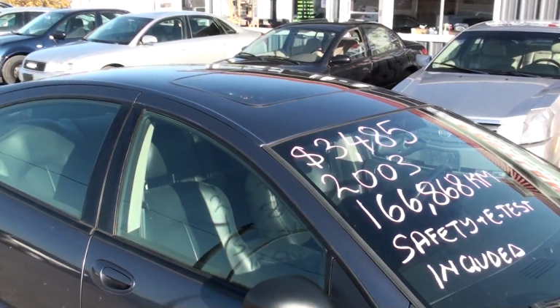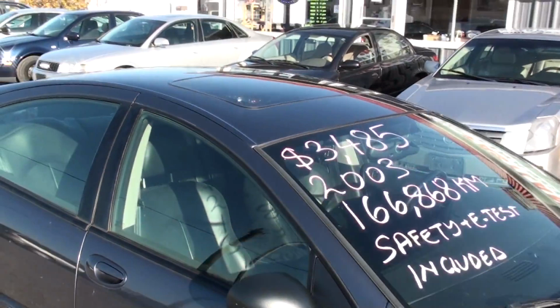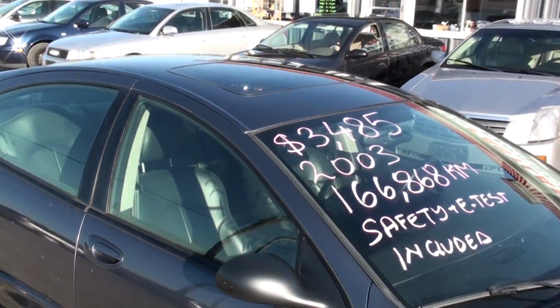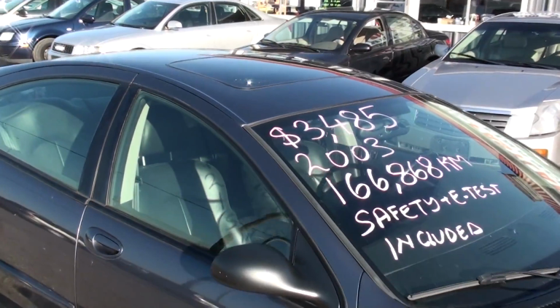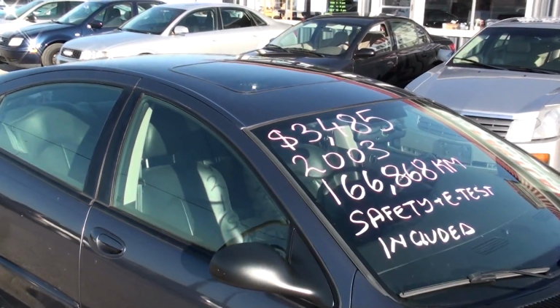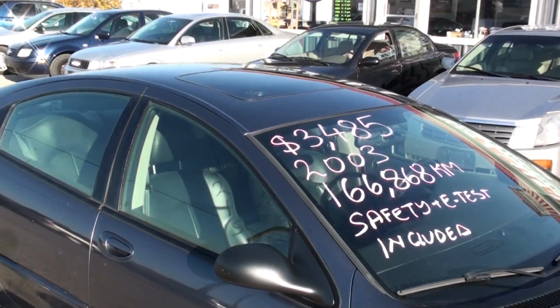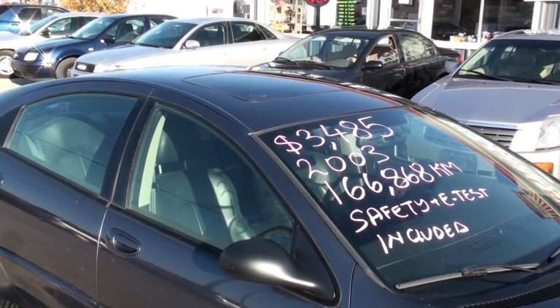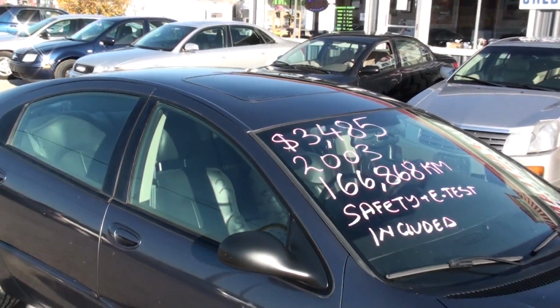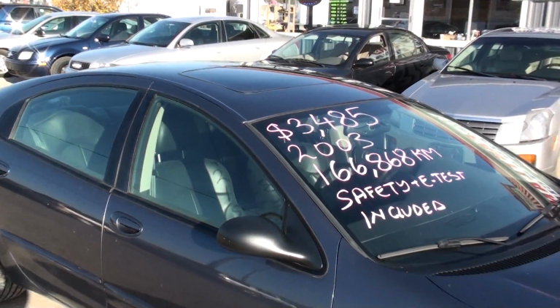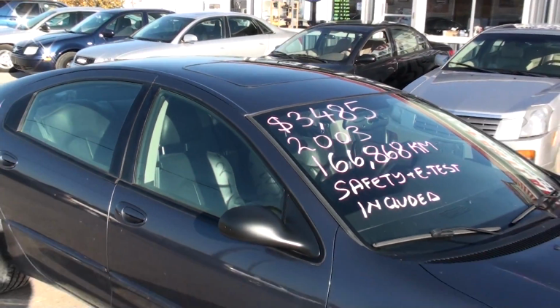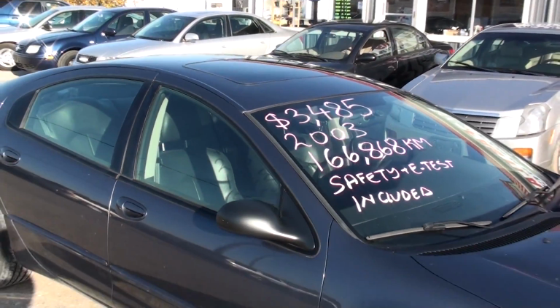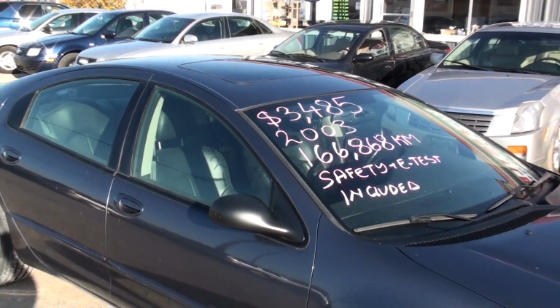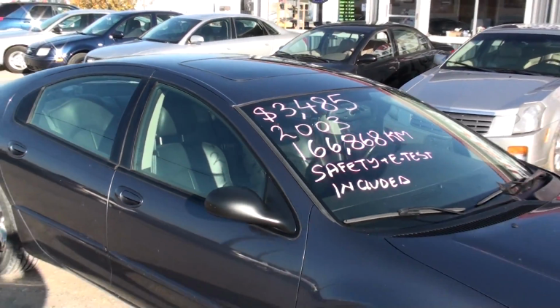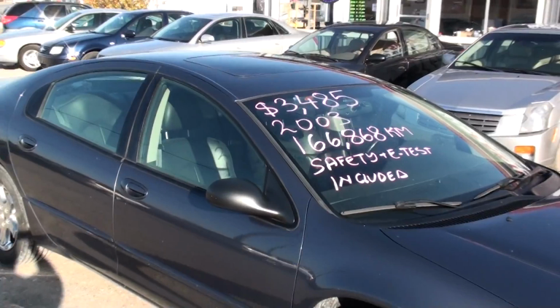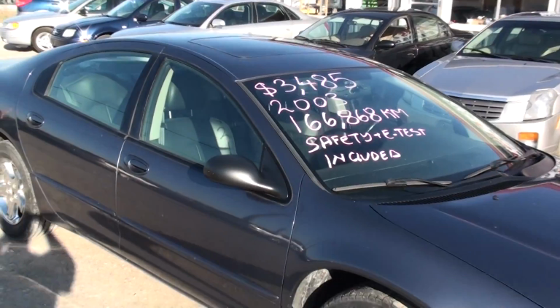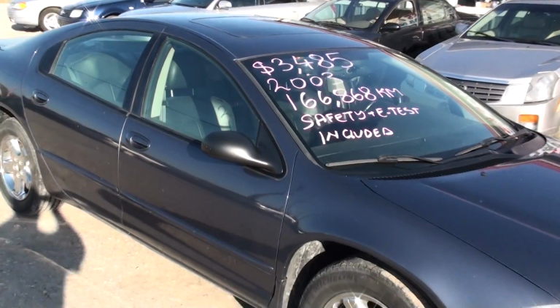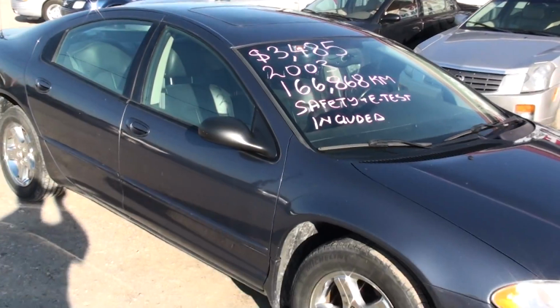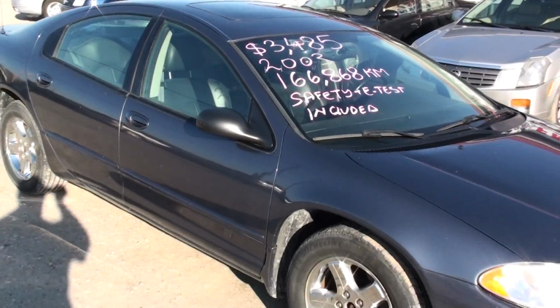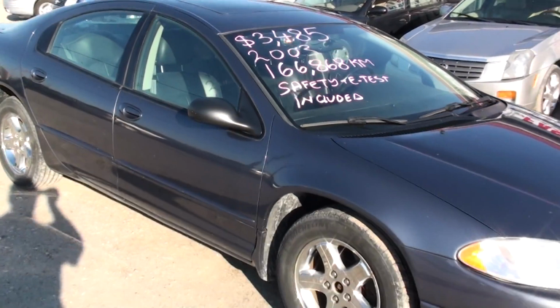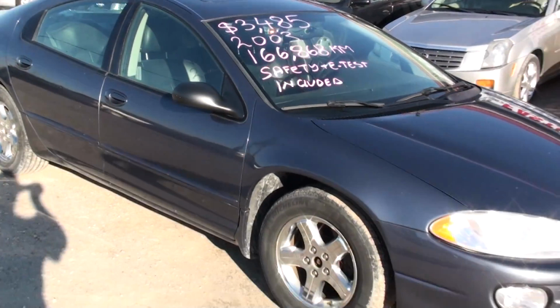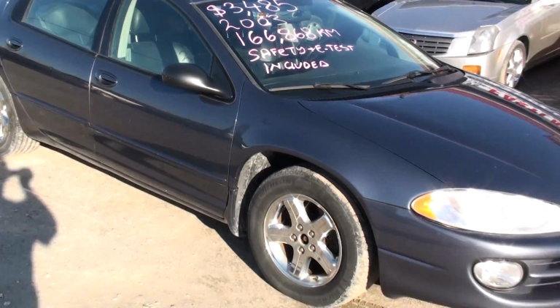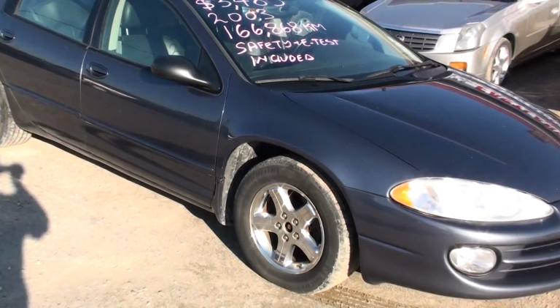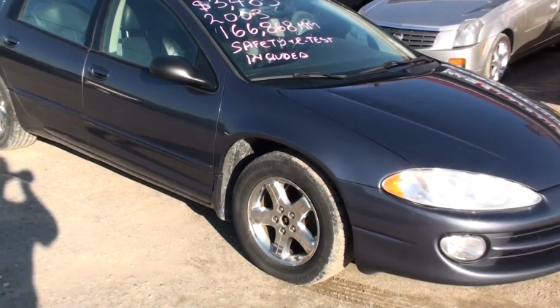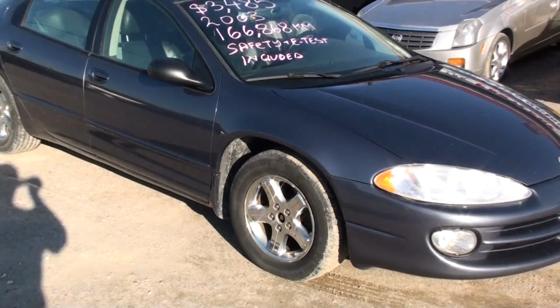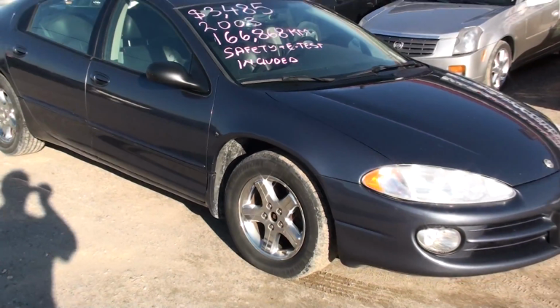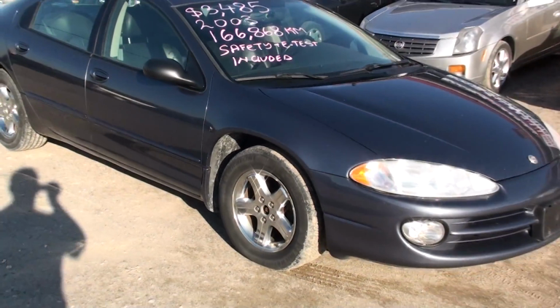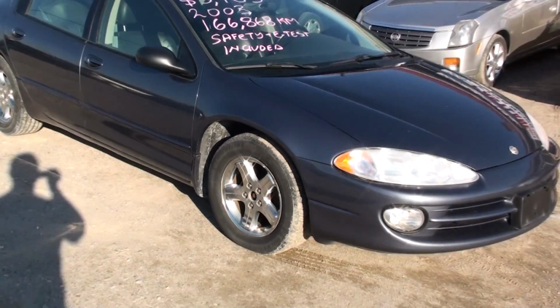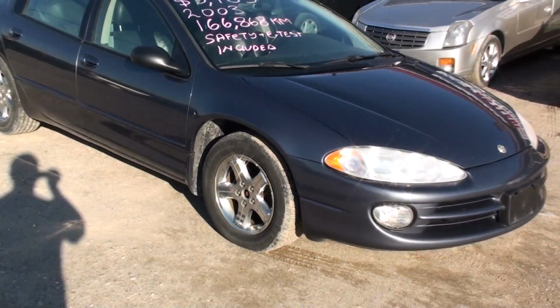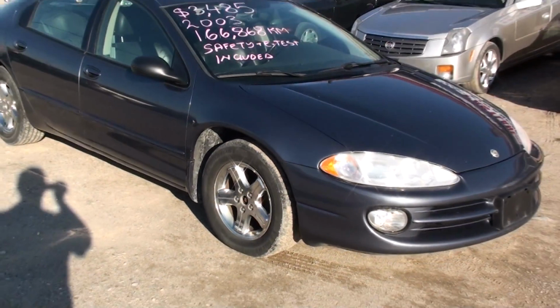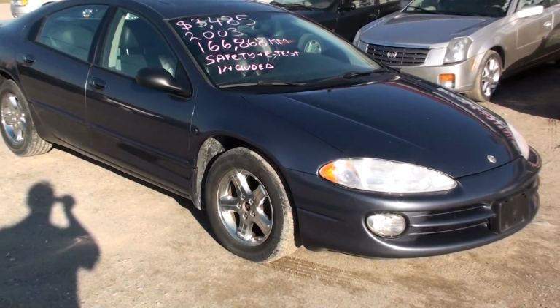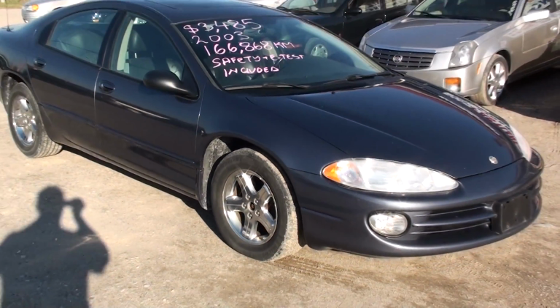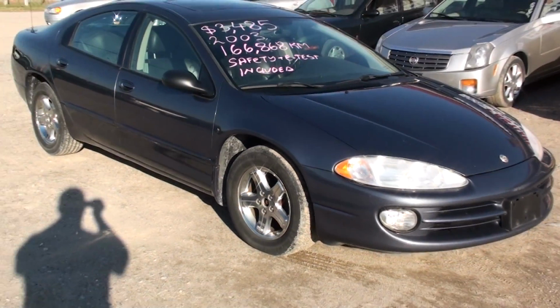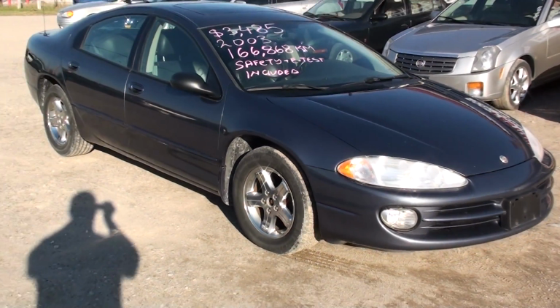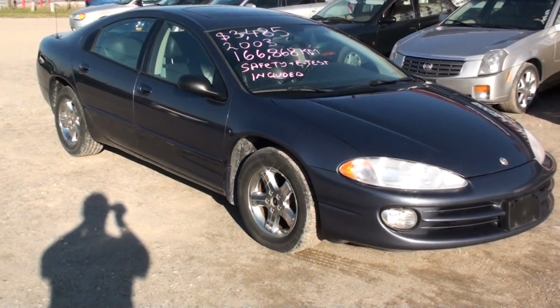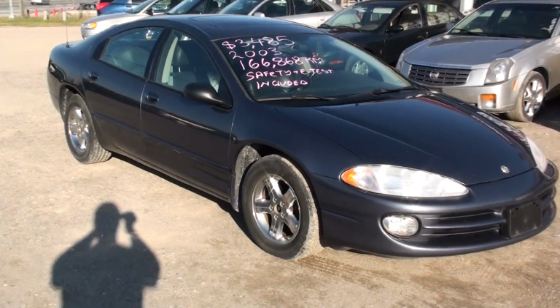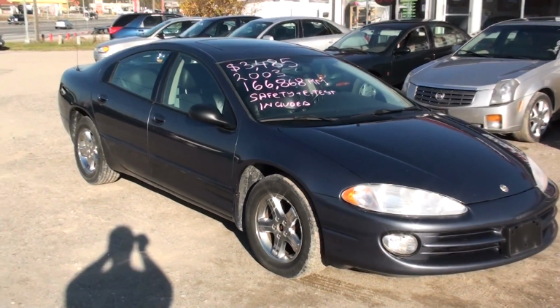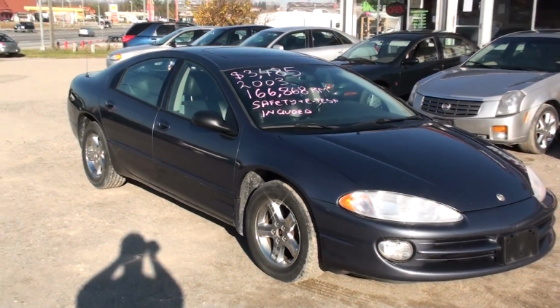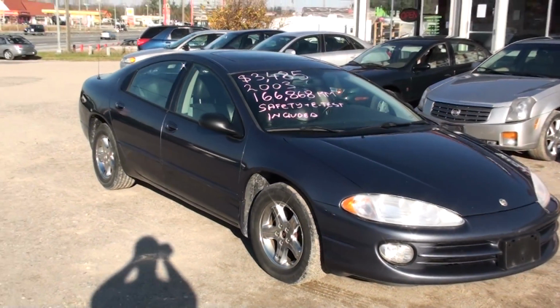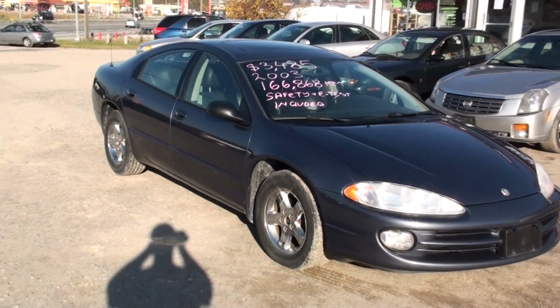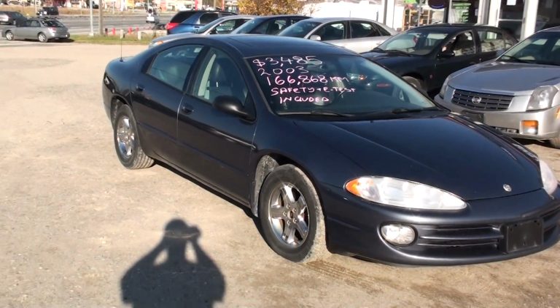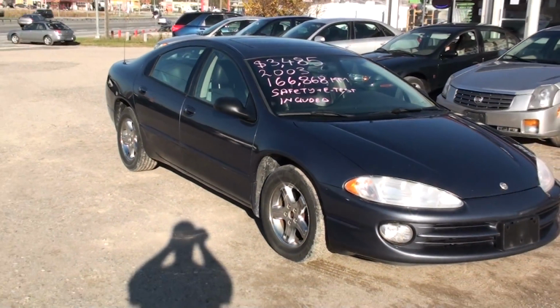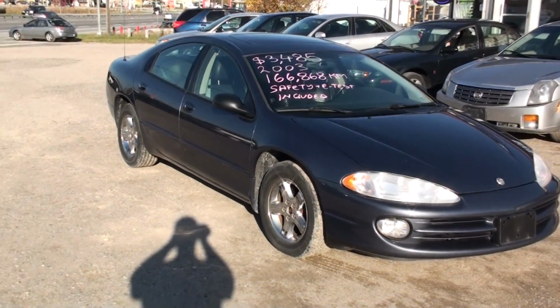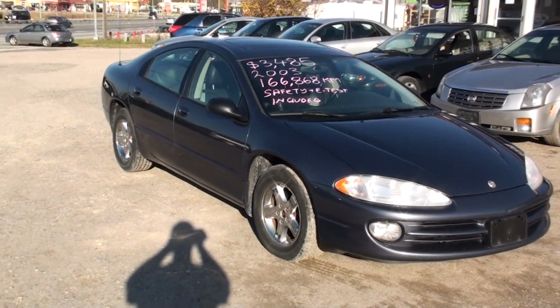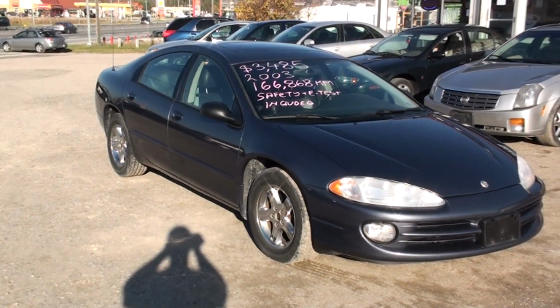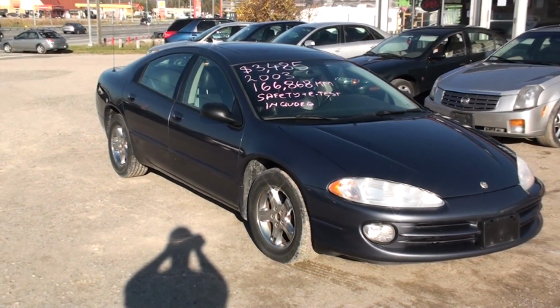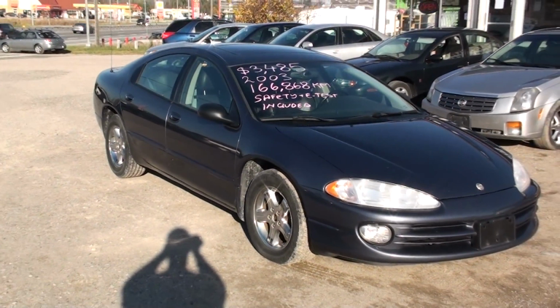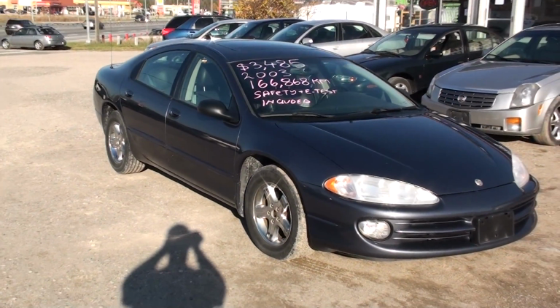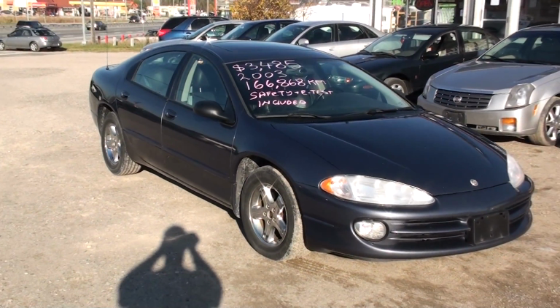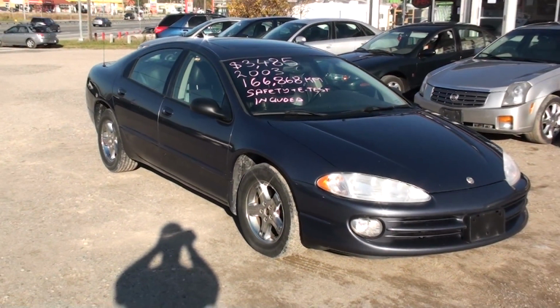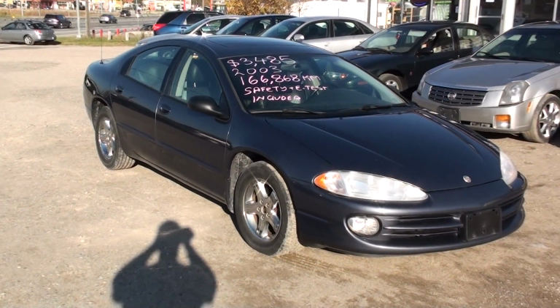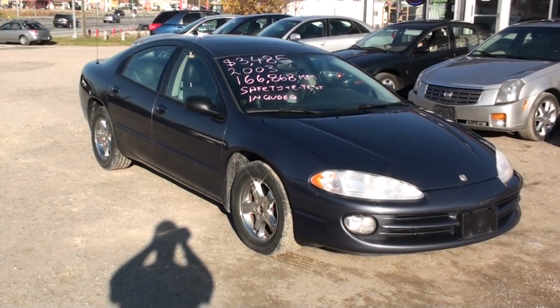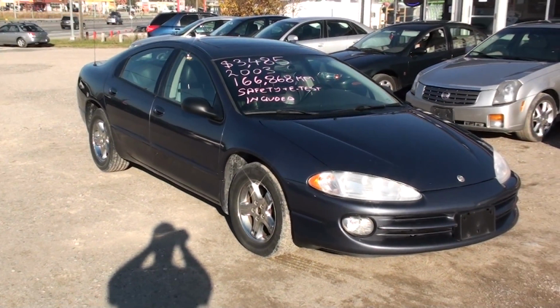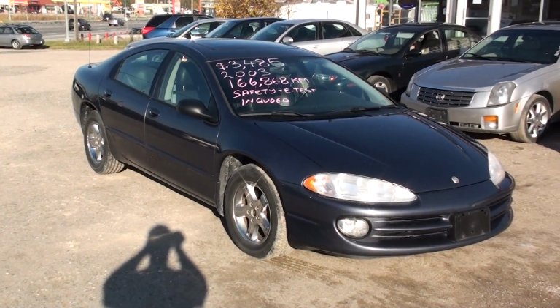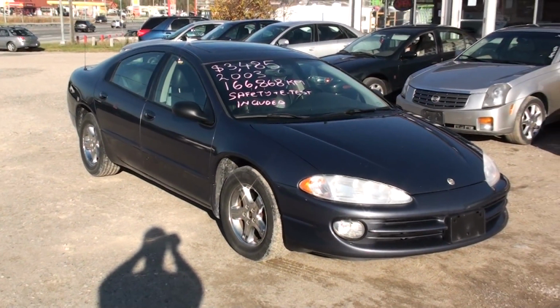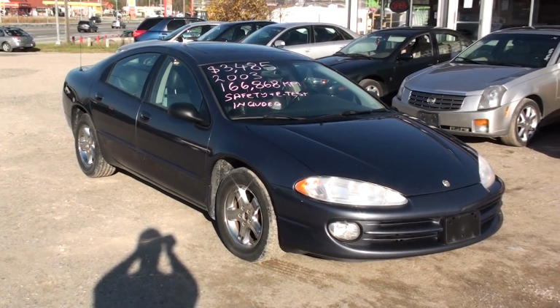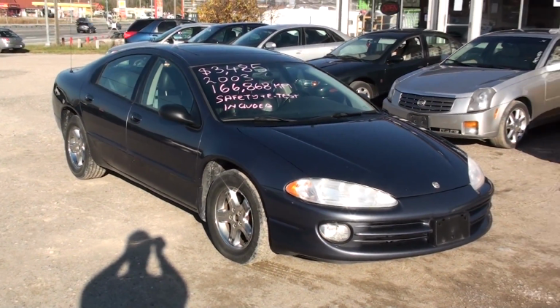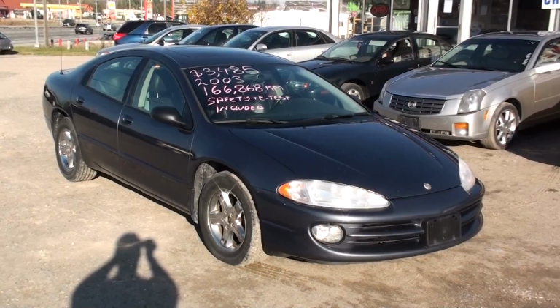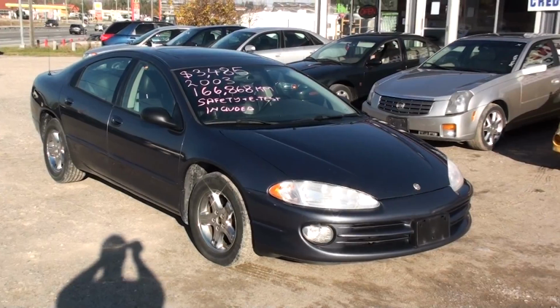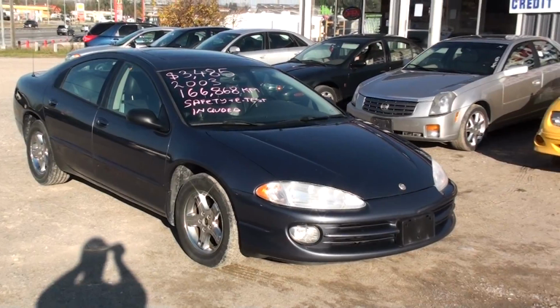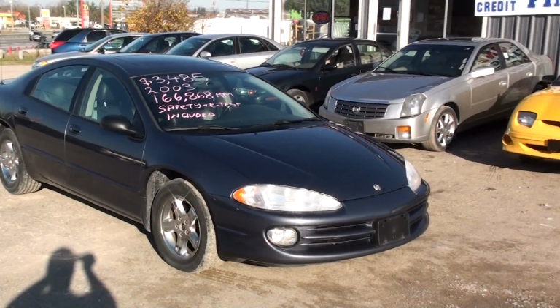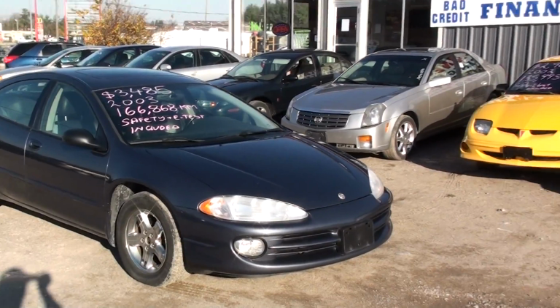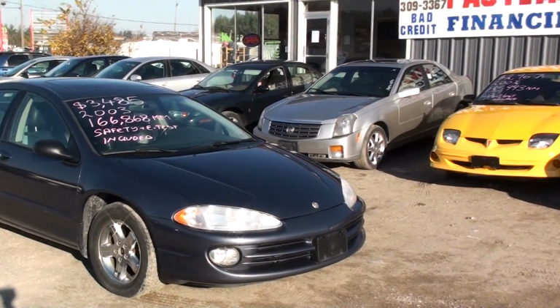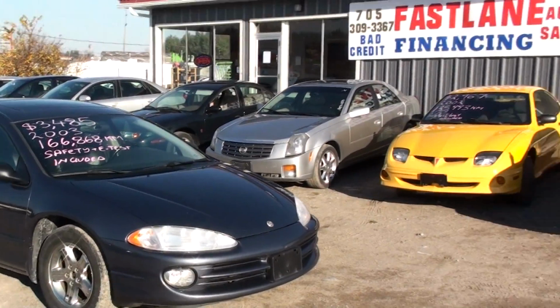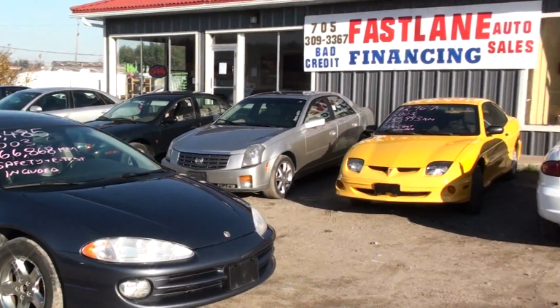It's got a sunroof. Once again, this is Nick at Fastlane Automotive Sales. Thank you for watching.